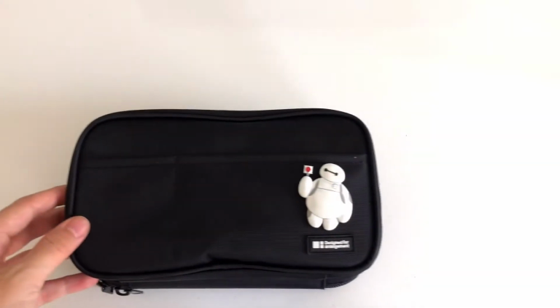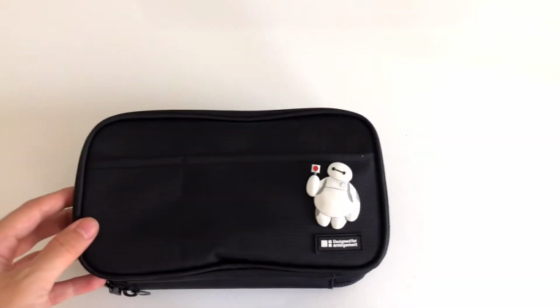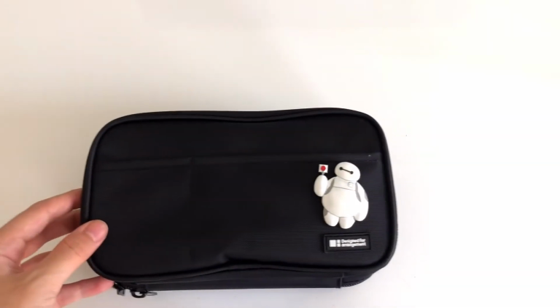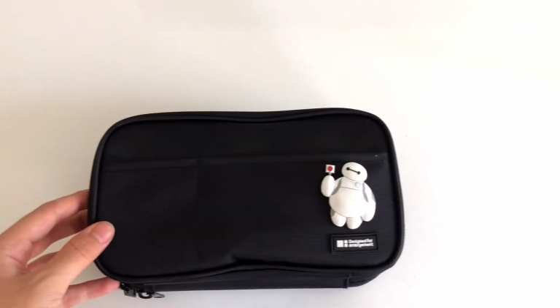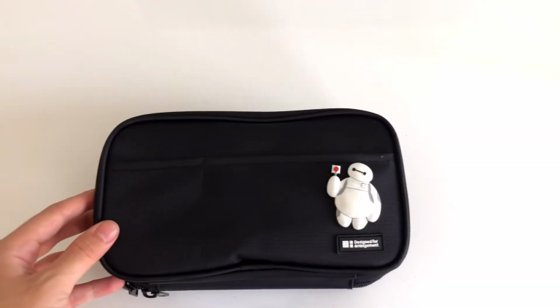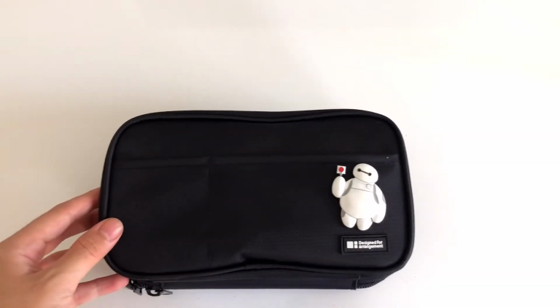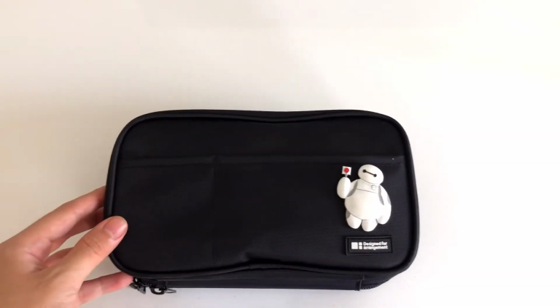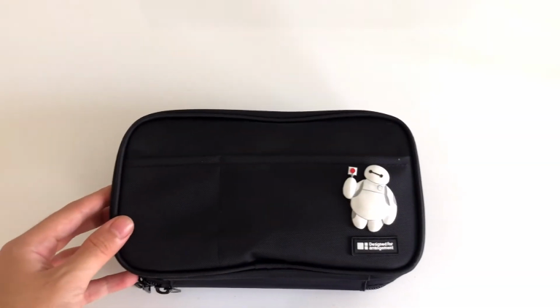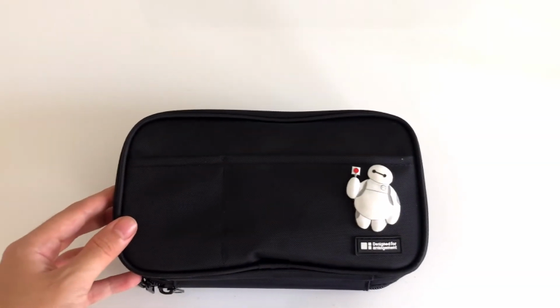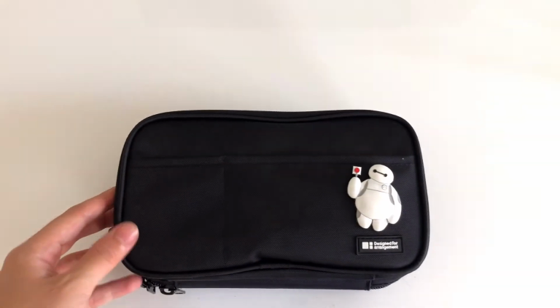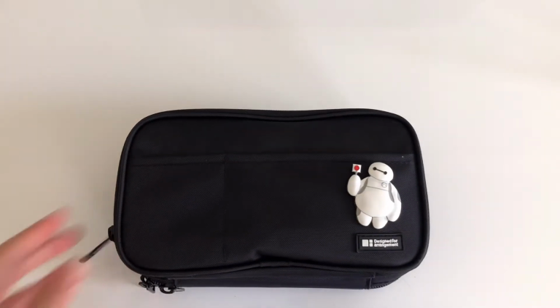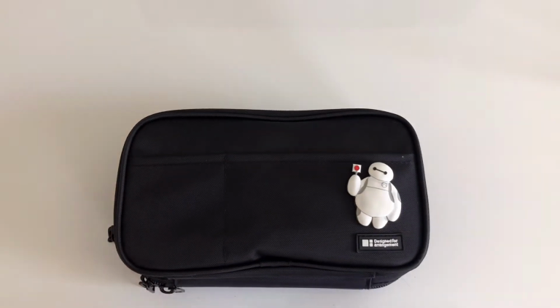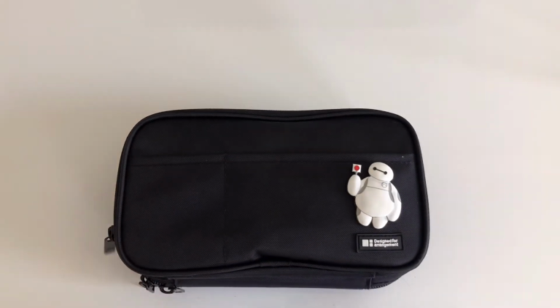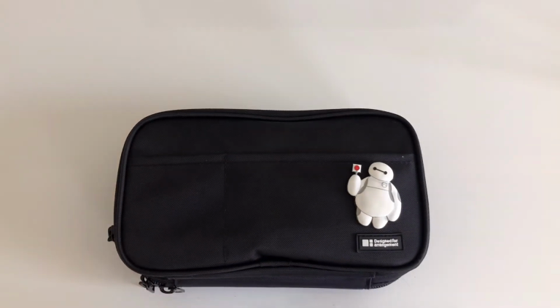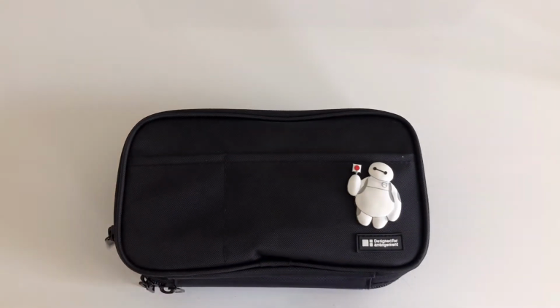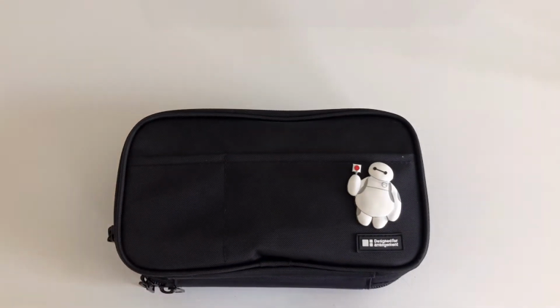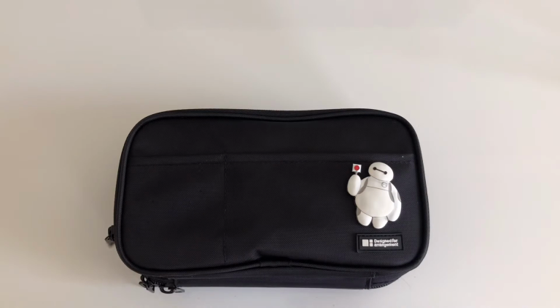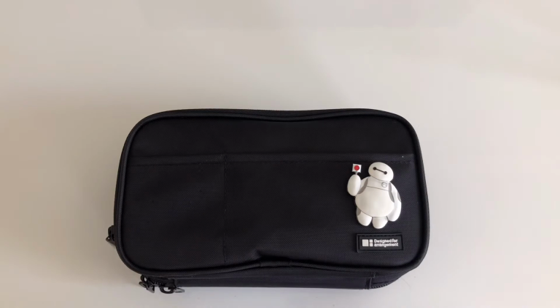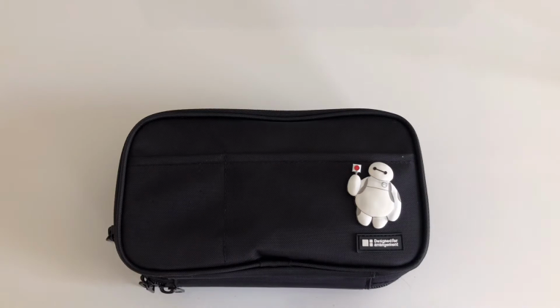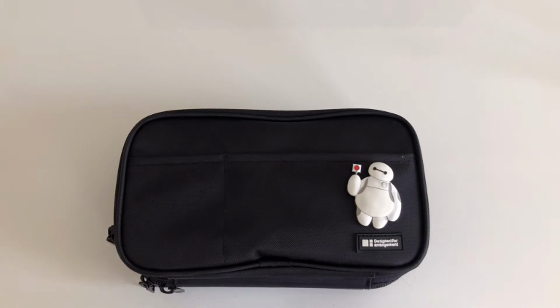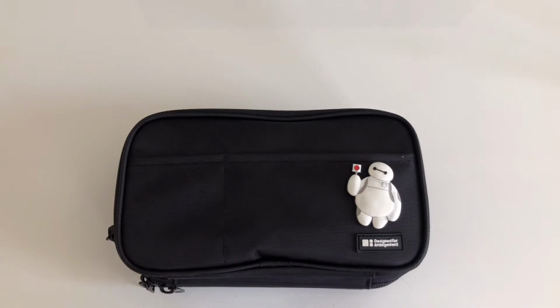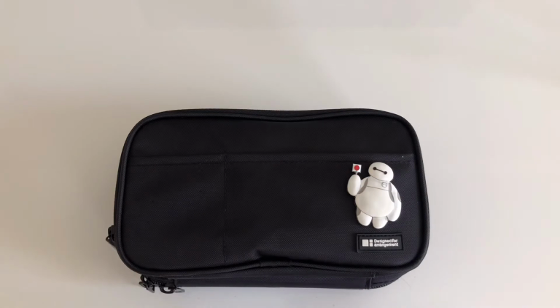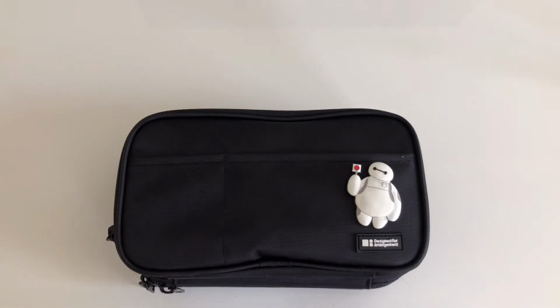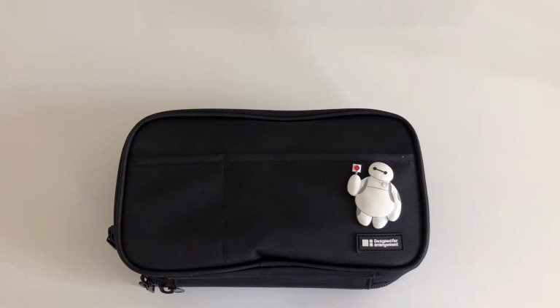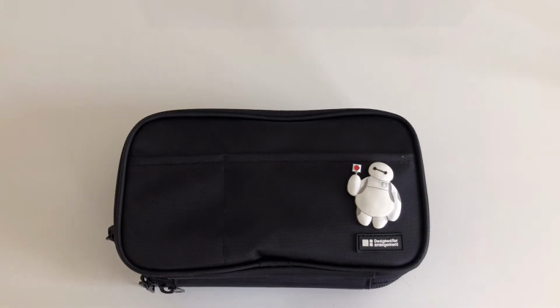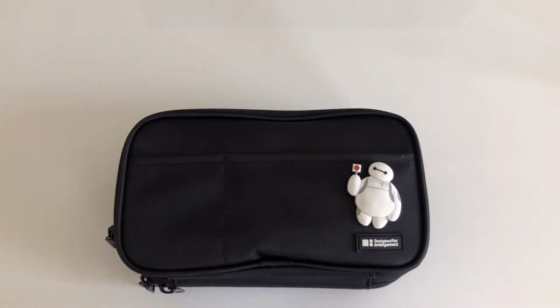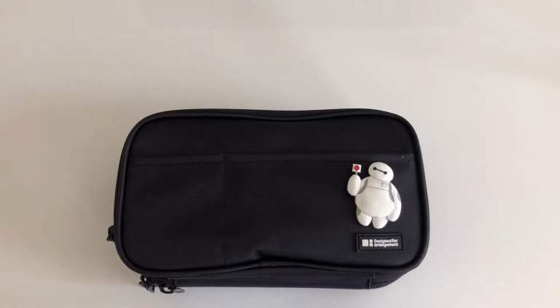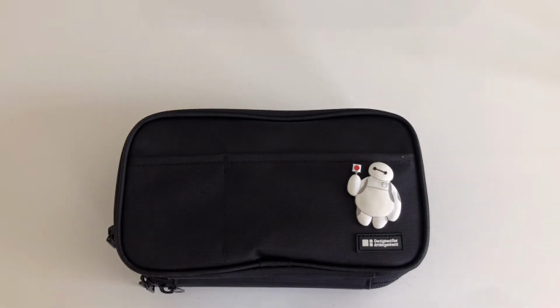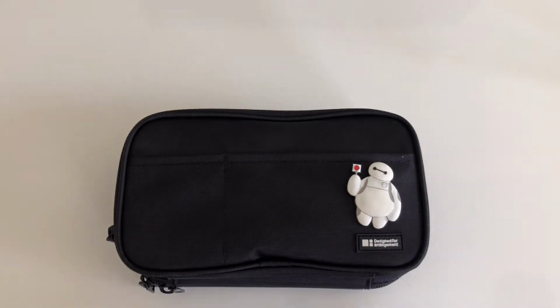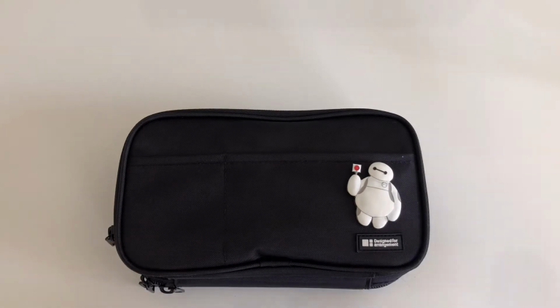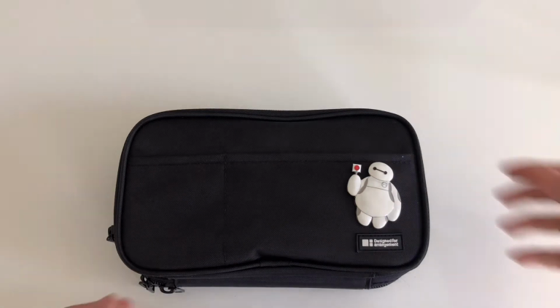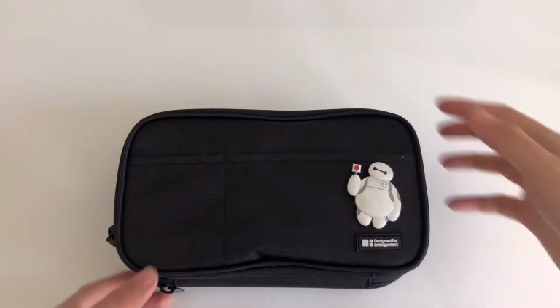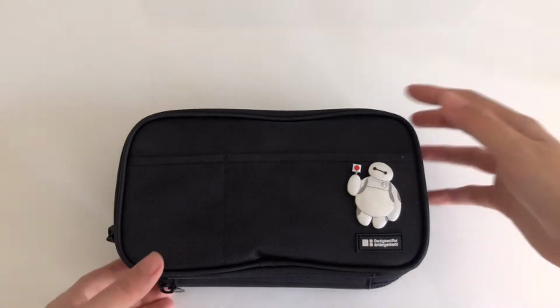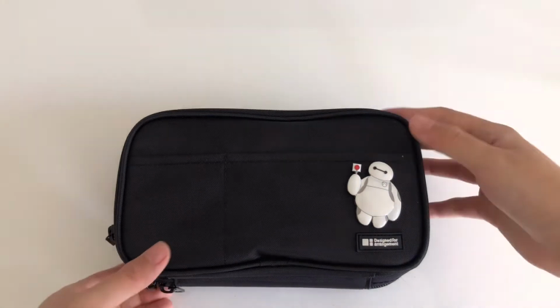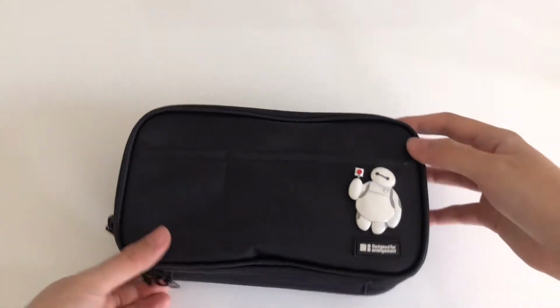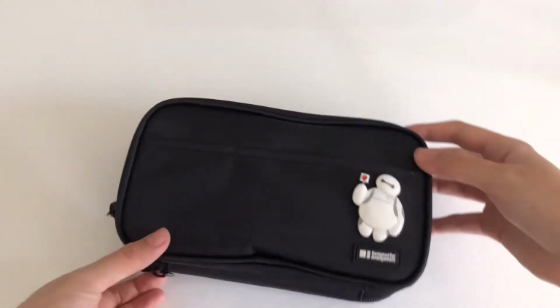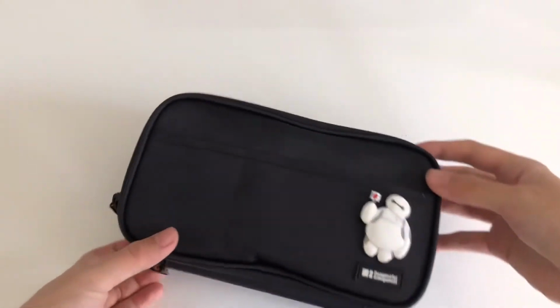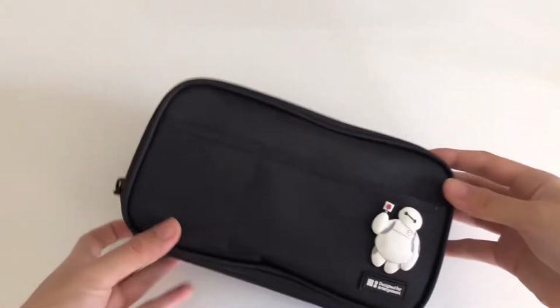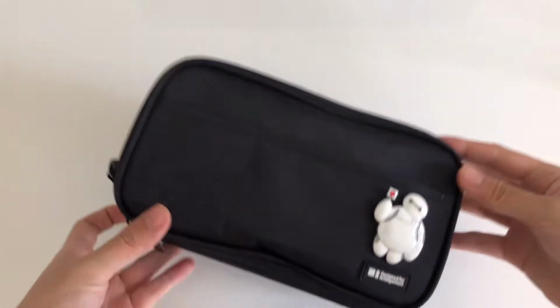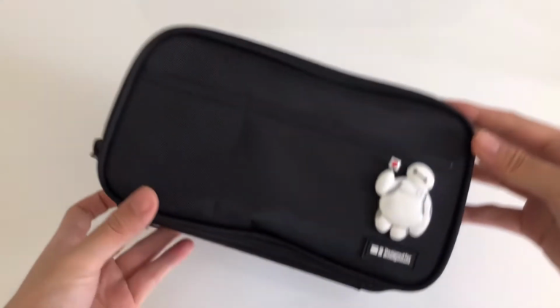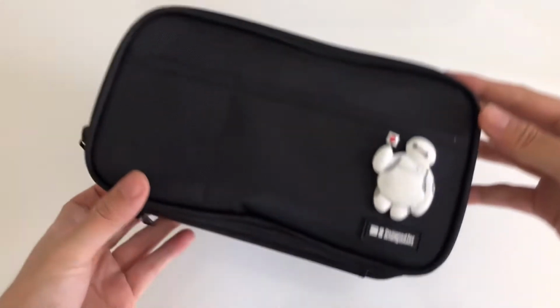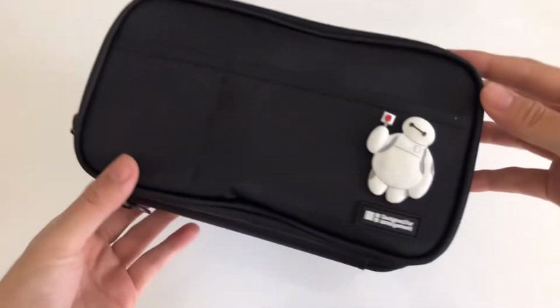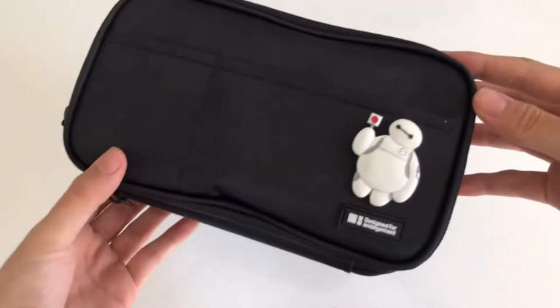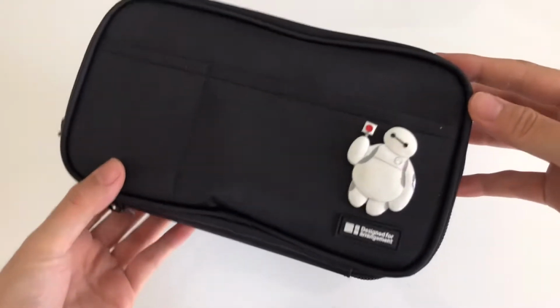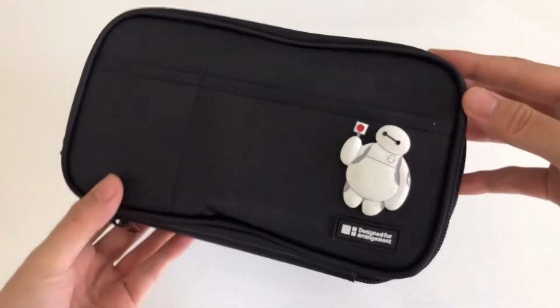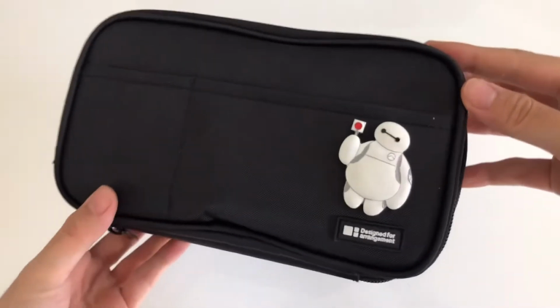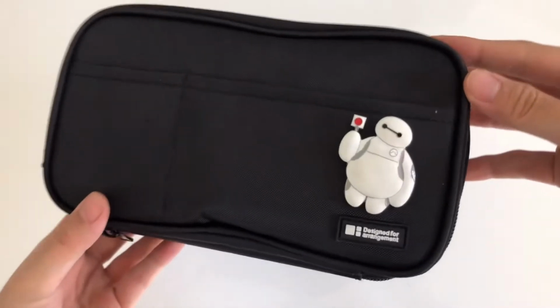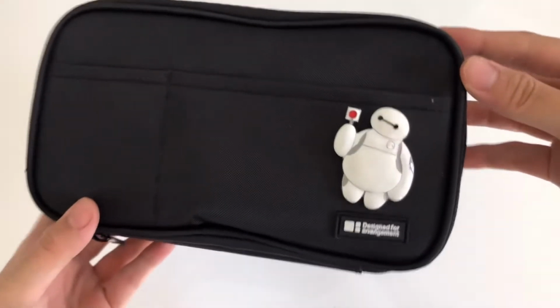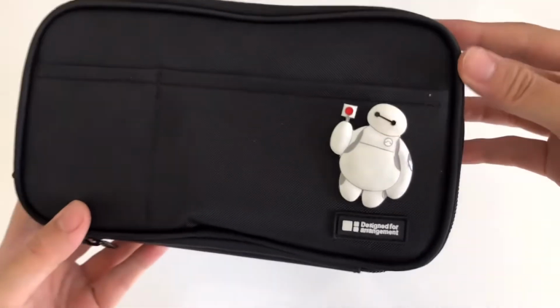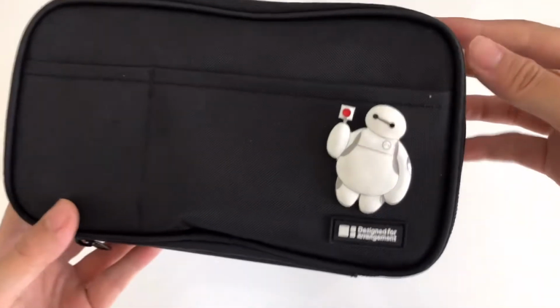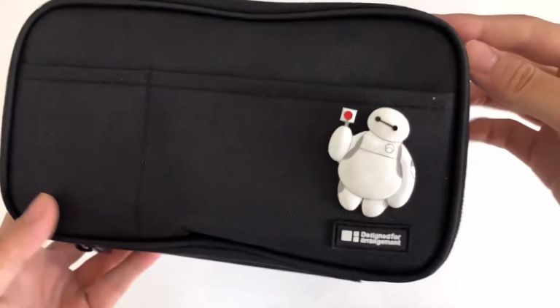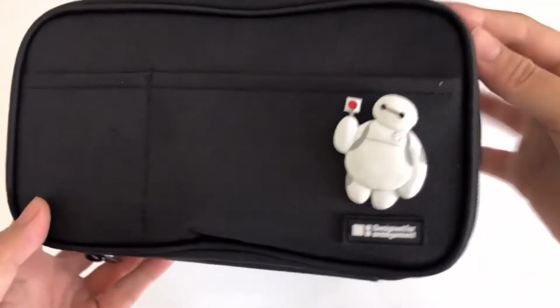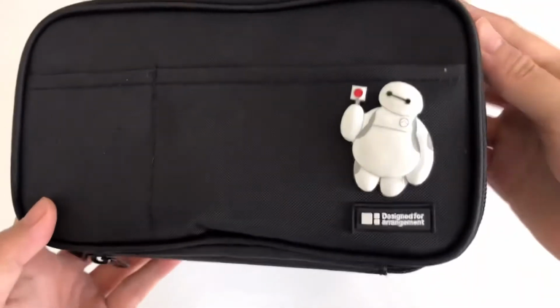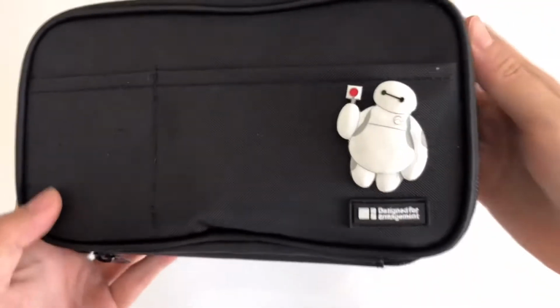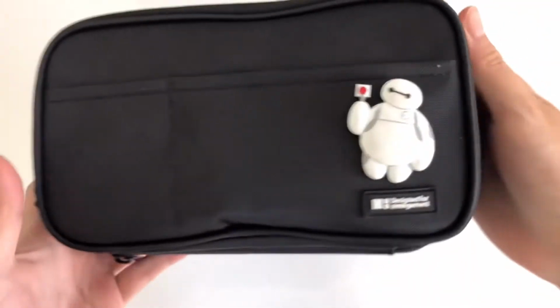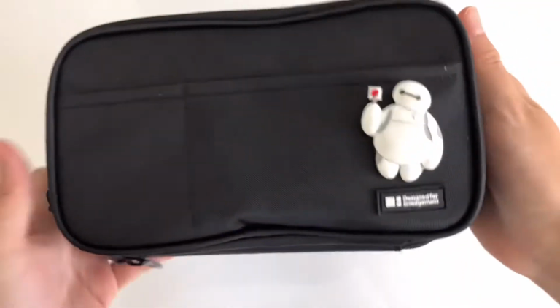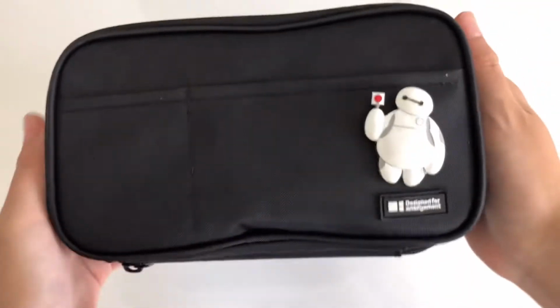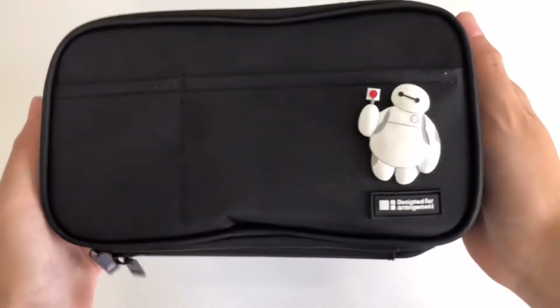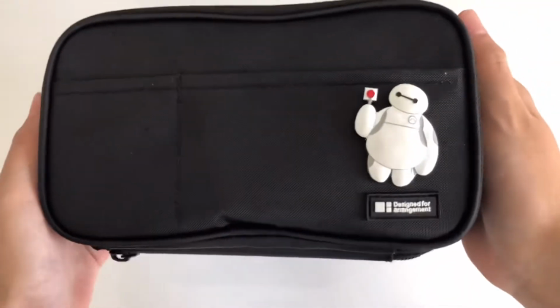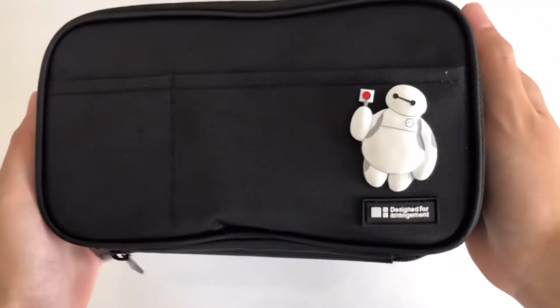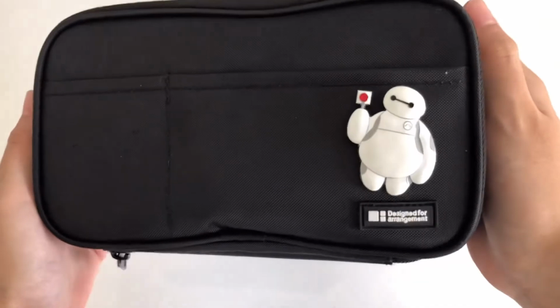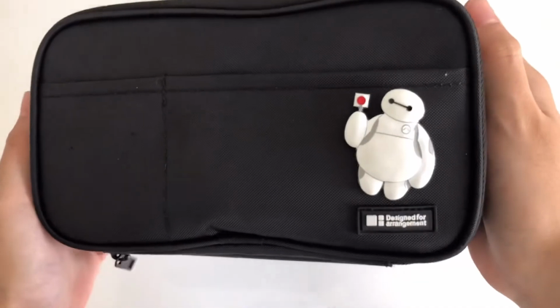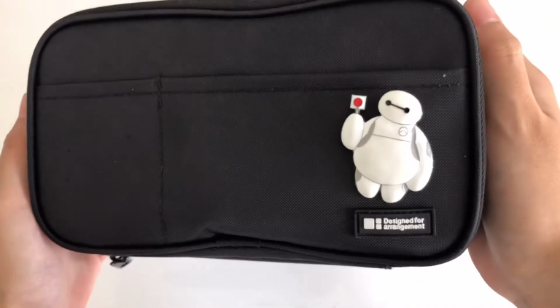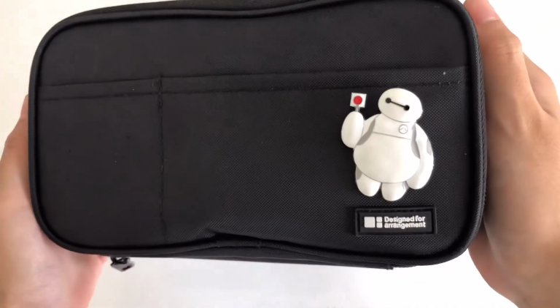Hello everyone and welcome back to my channel. In today's video I will be sharing what's in my pencil case for junior year of high school.